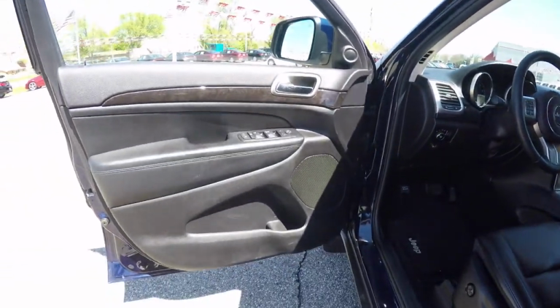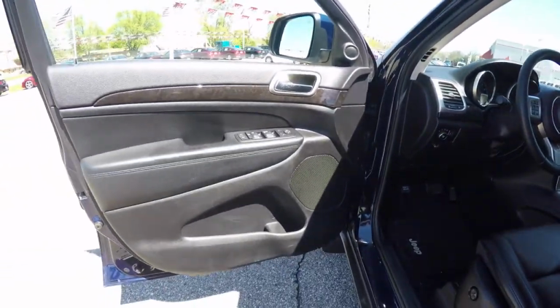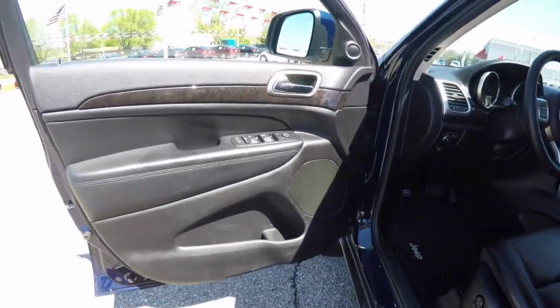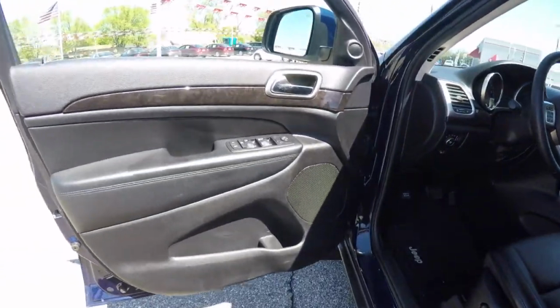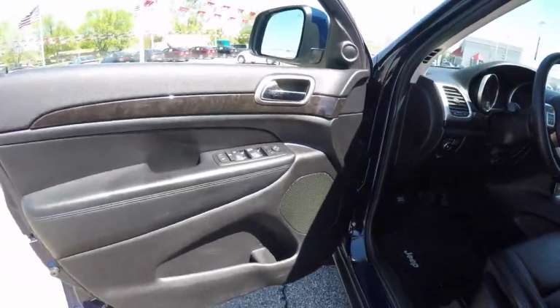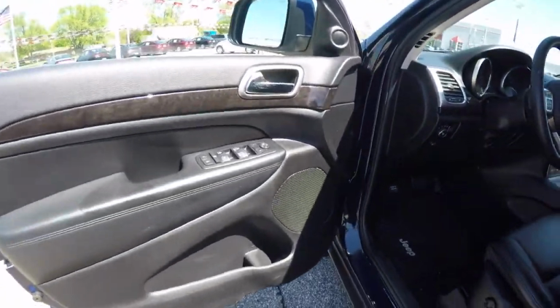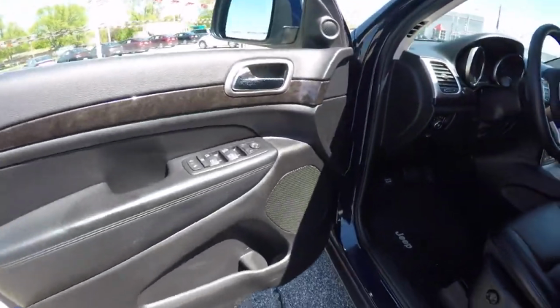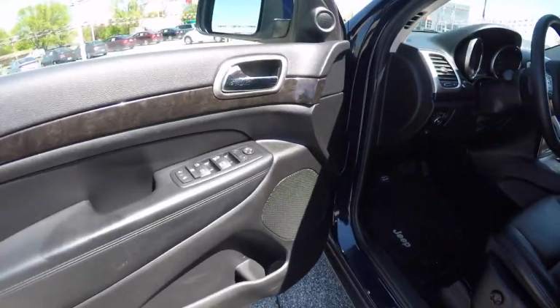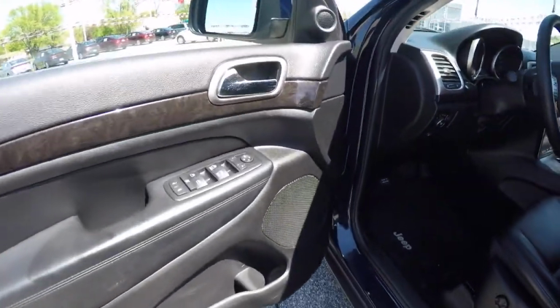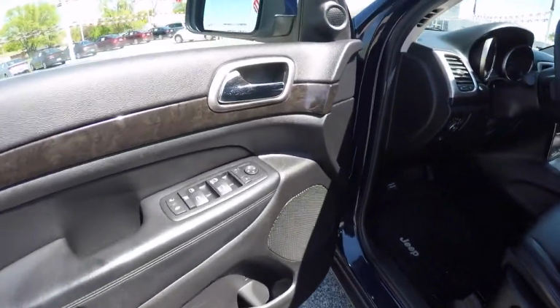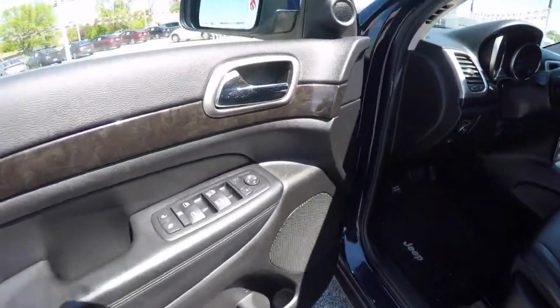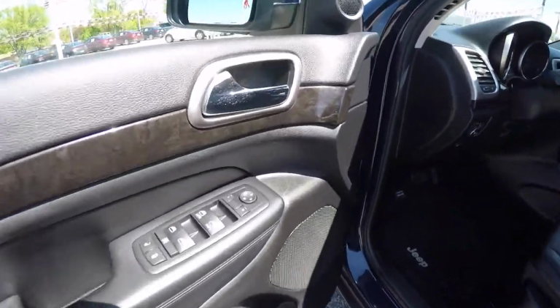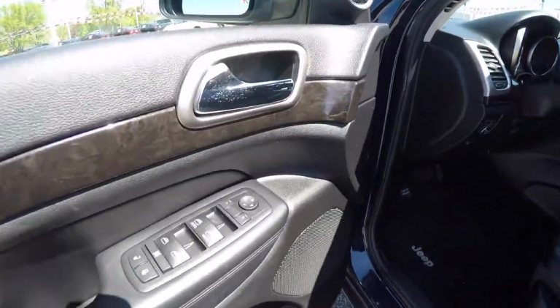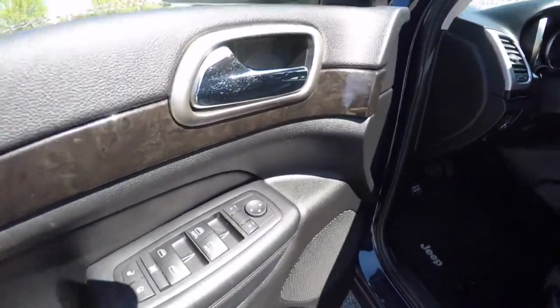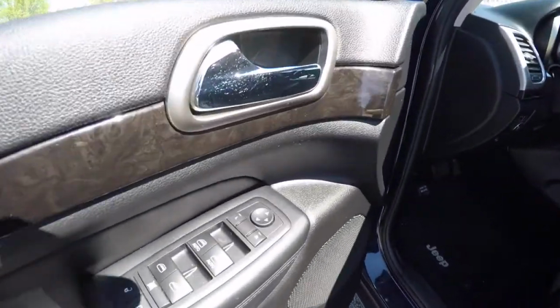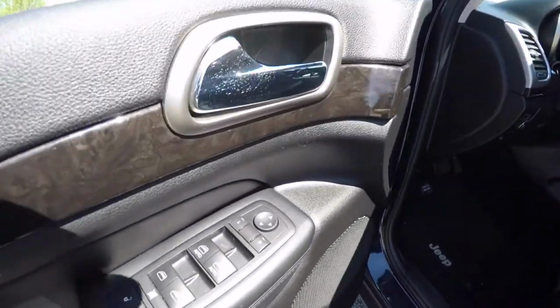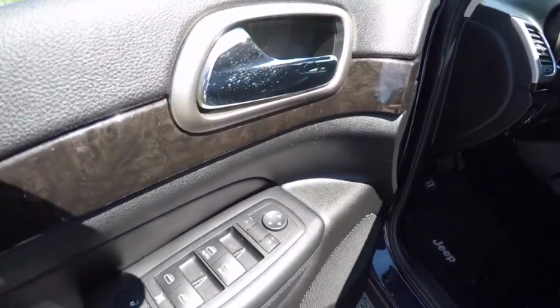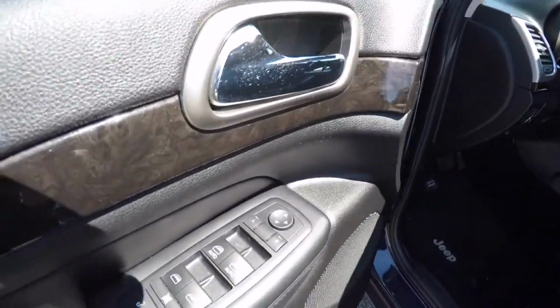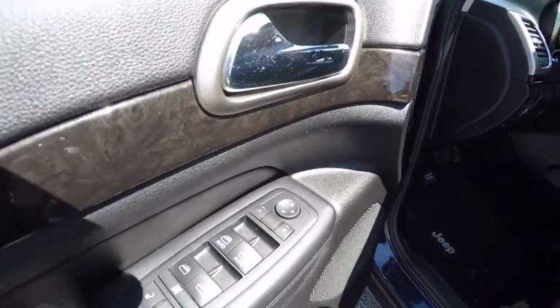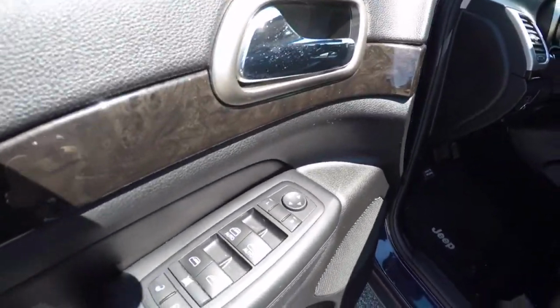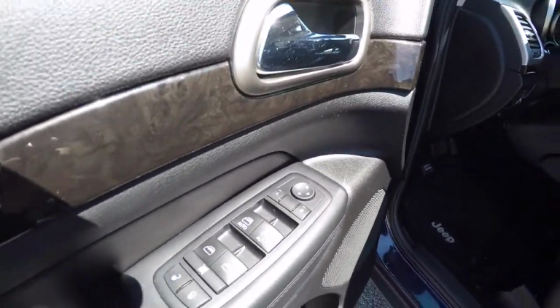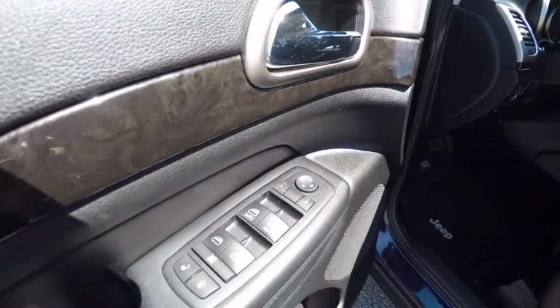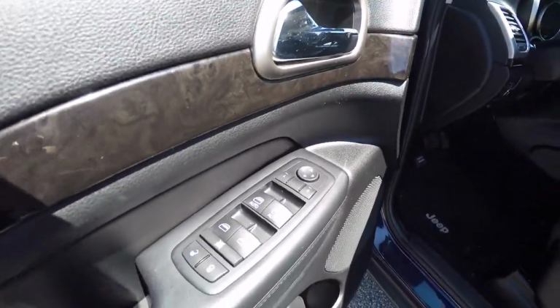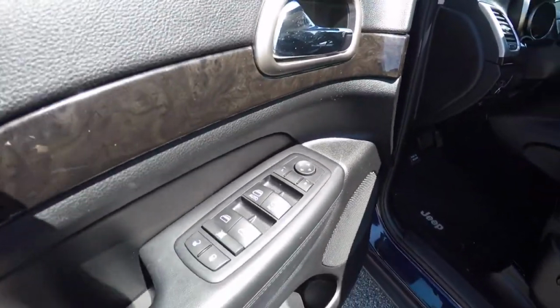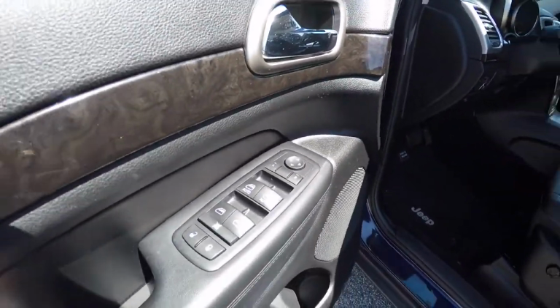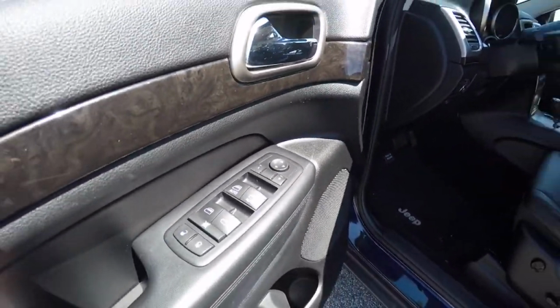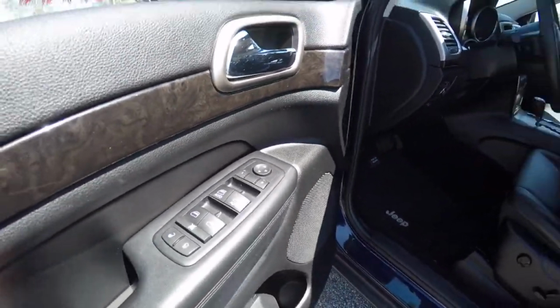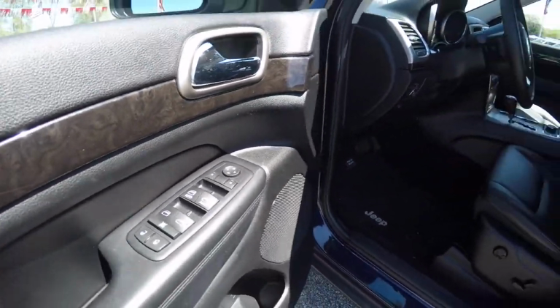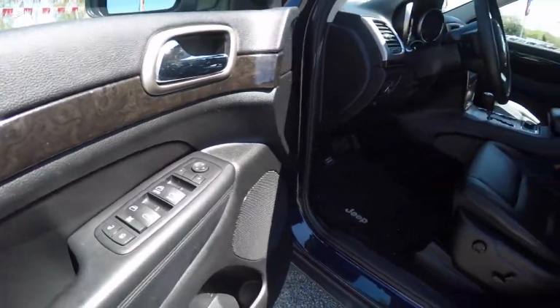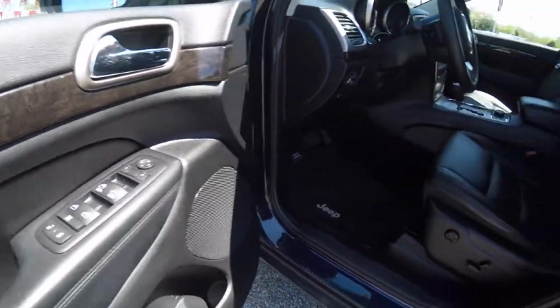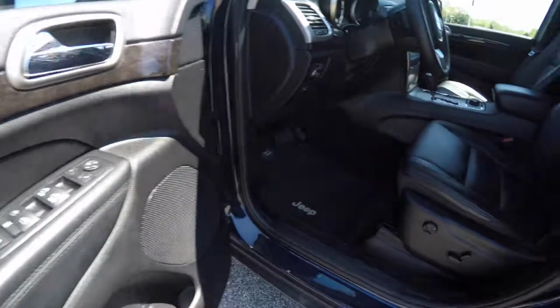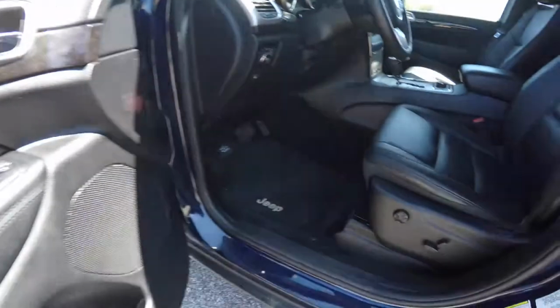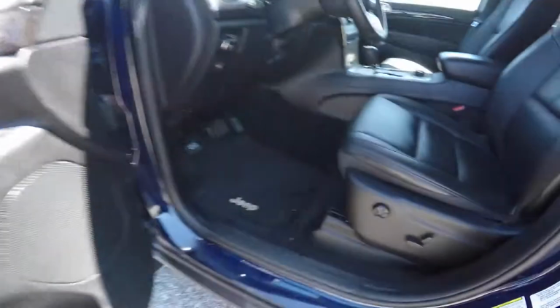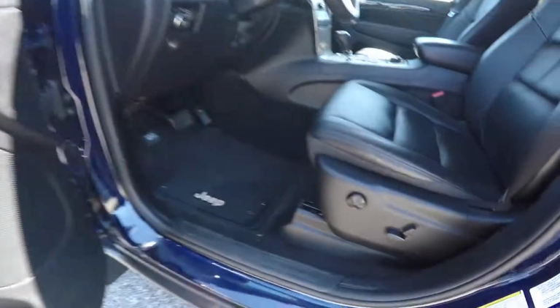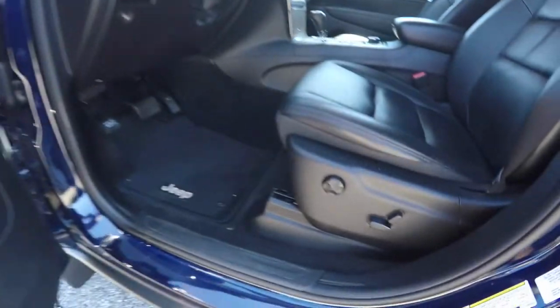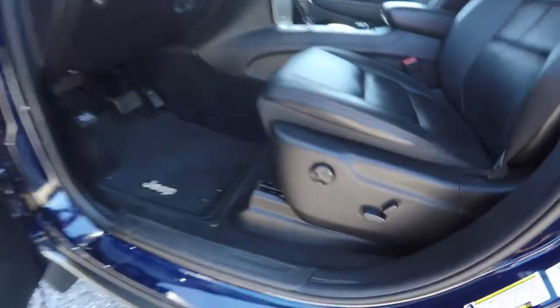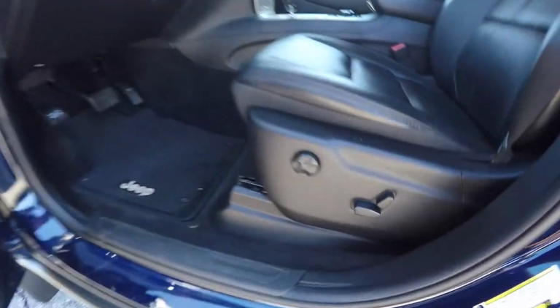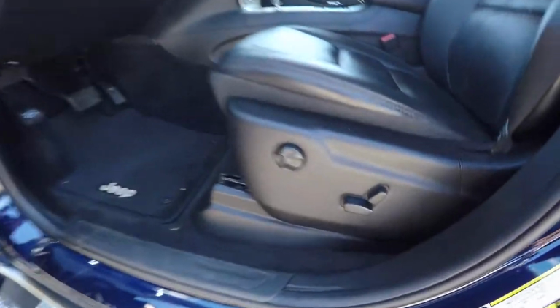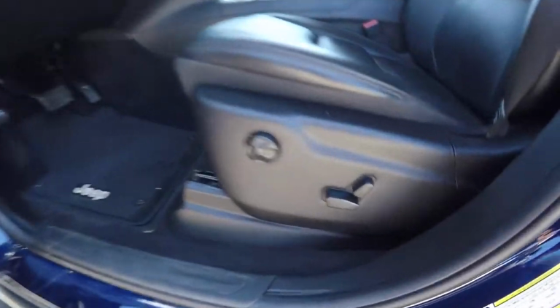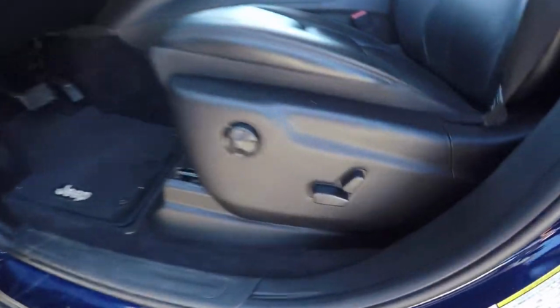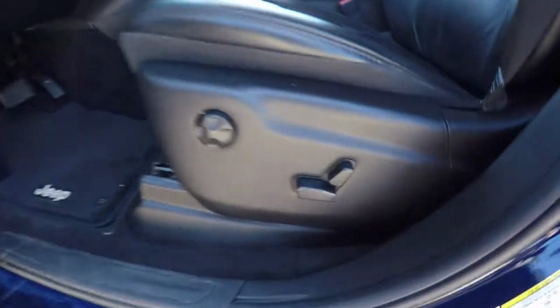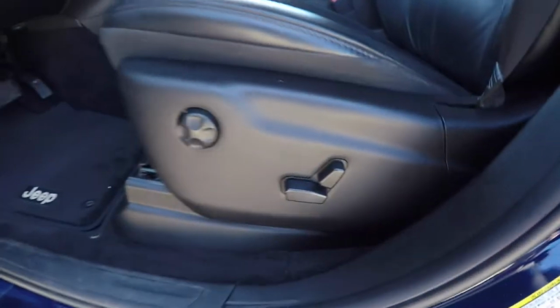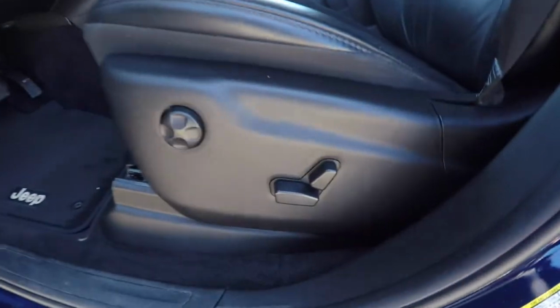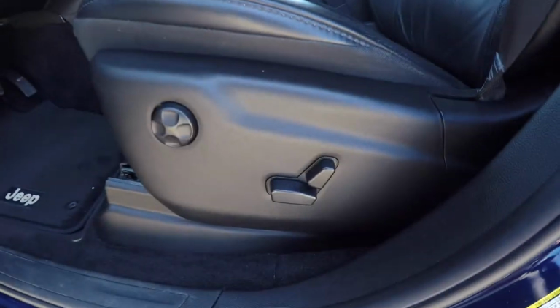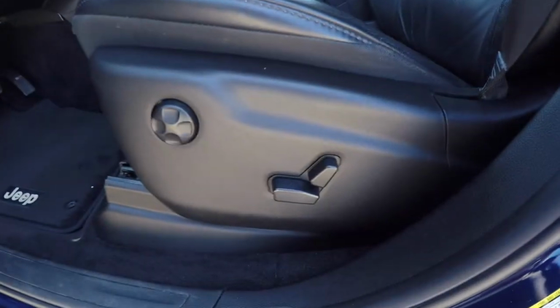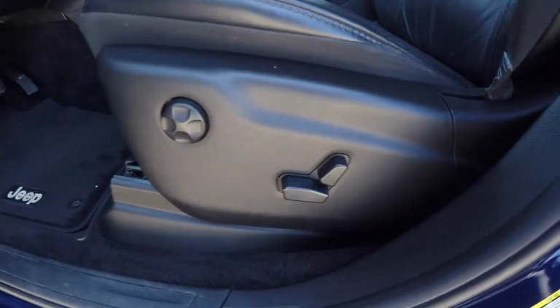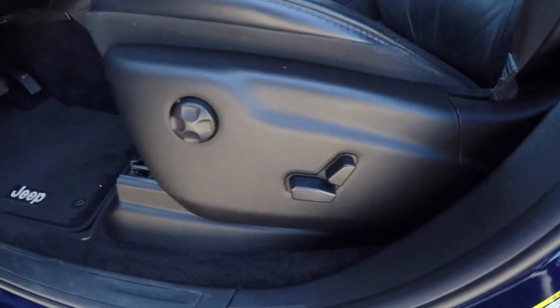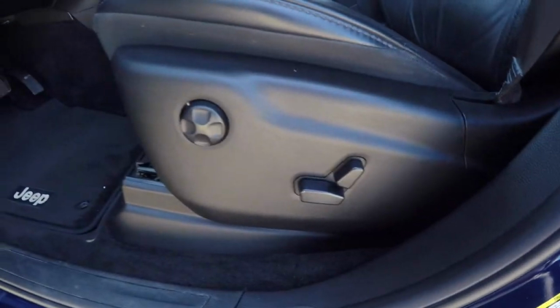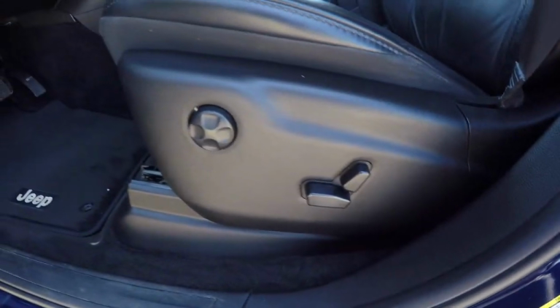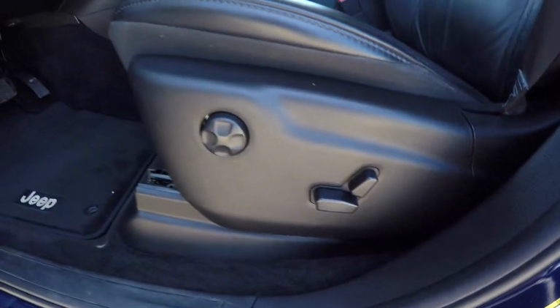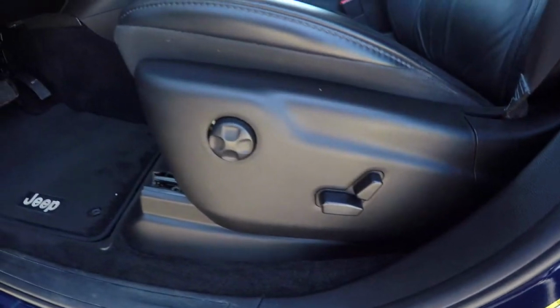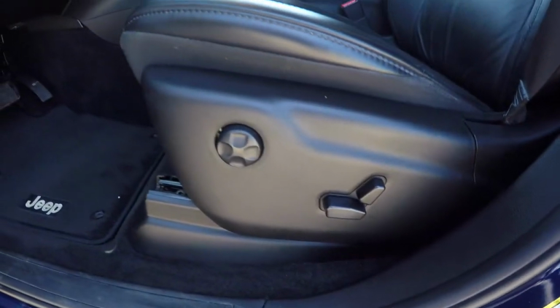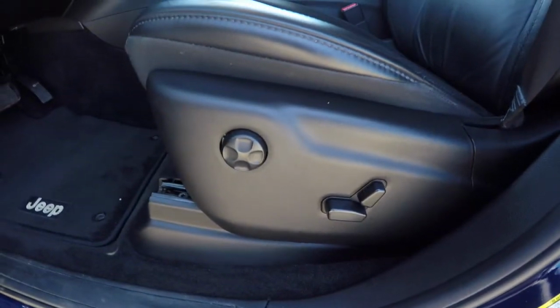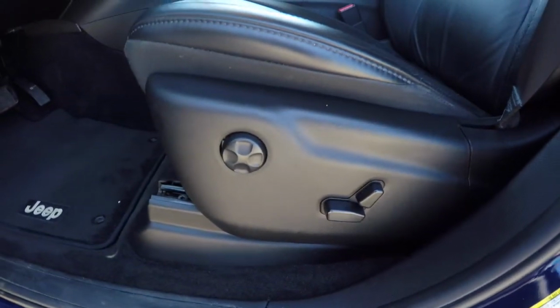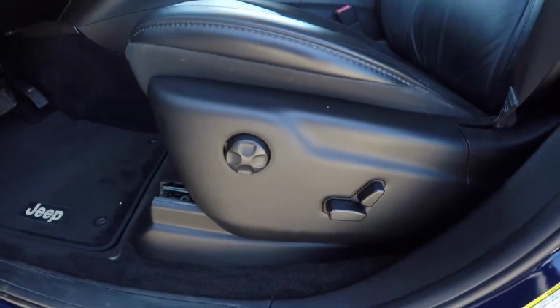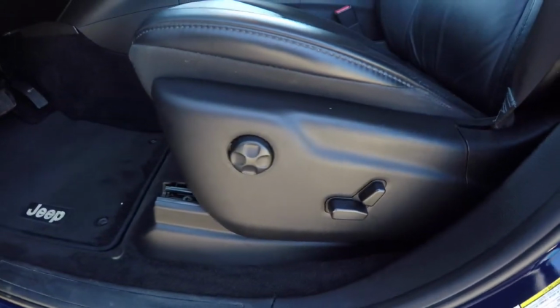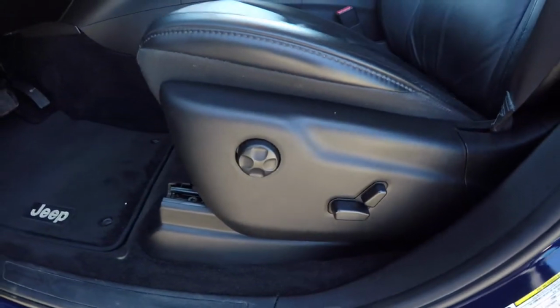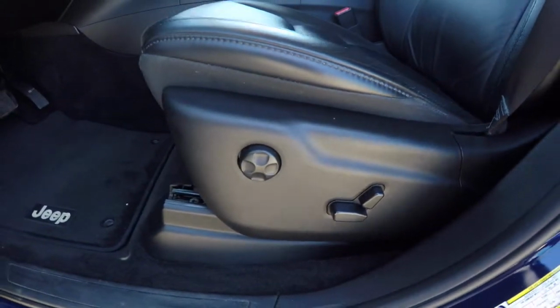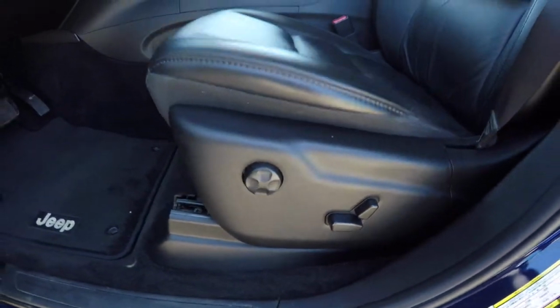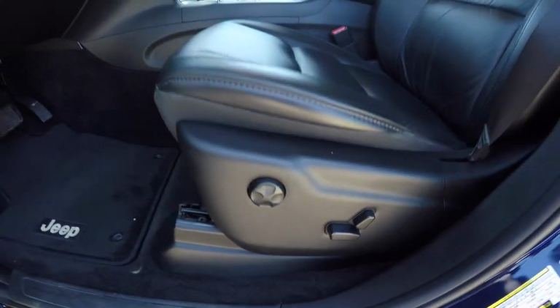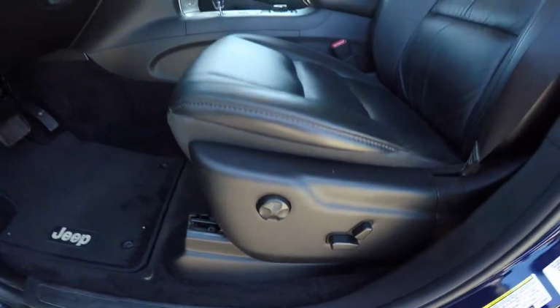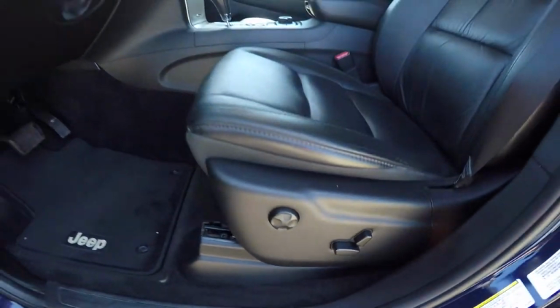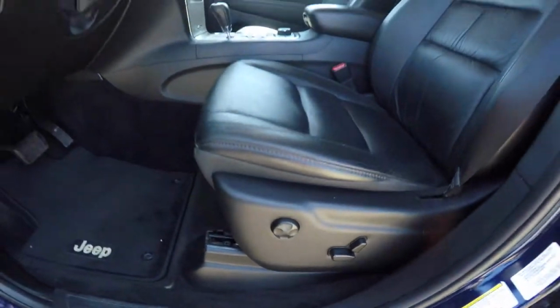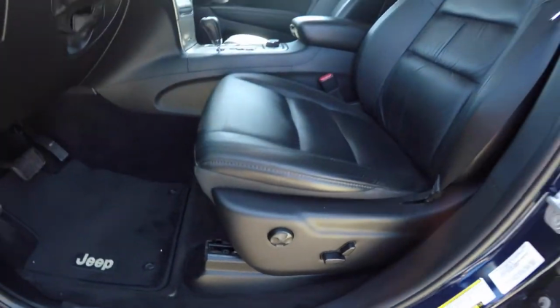Inside, we have power heated mirrors, windows, and door locks. We also have eight-way power driver and passenger seats with four-way adjustable lumbar support.